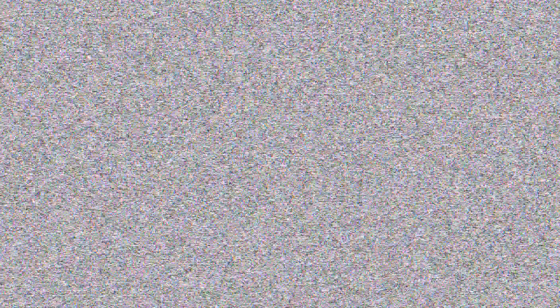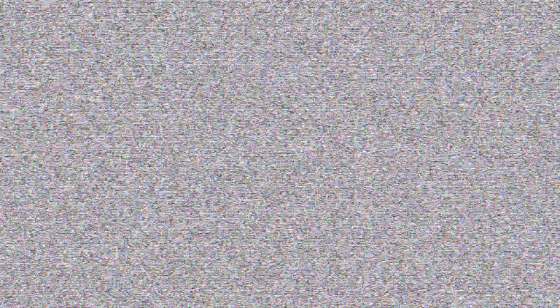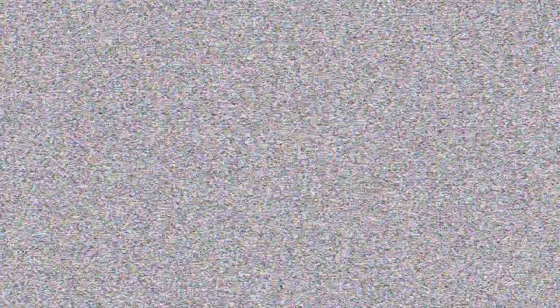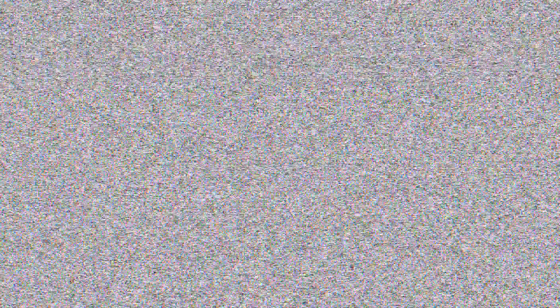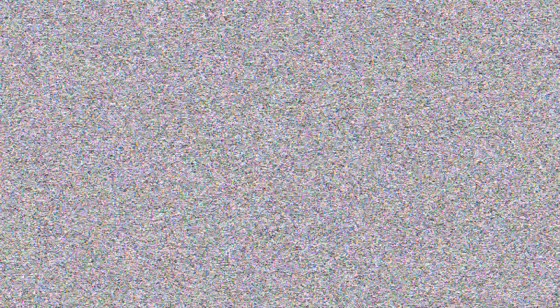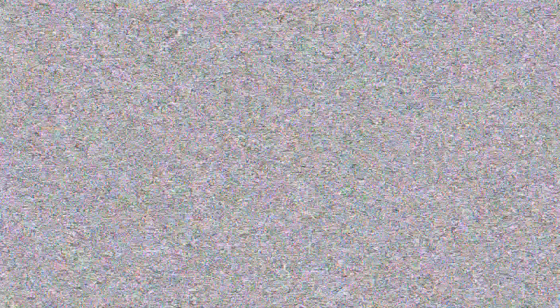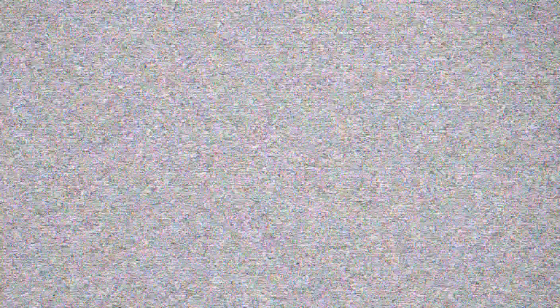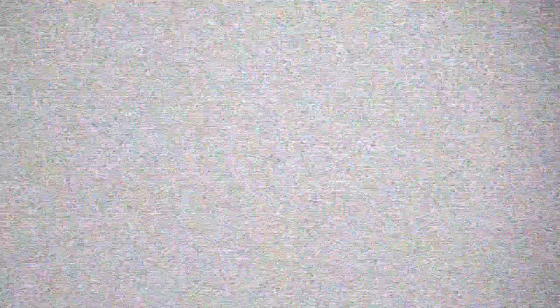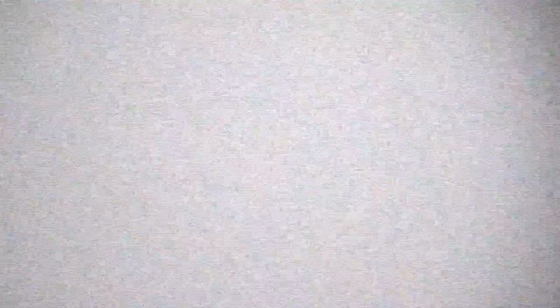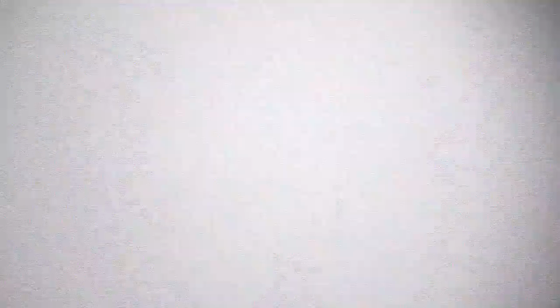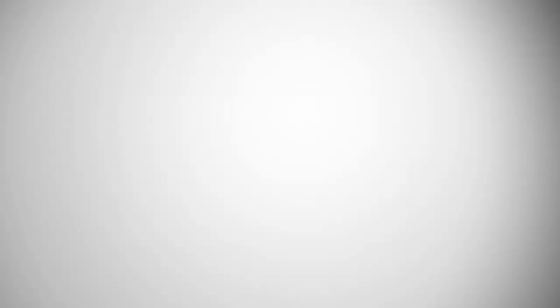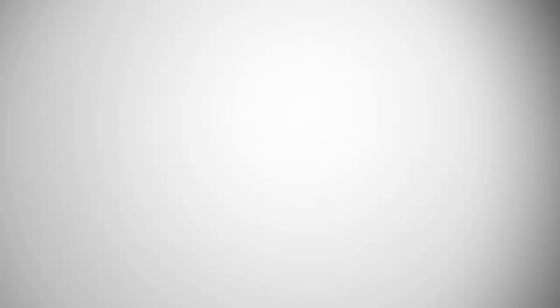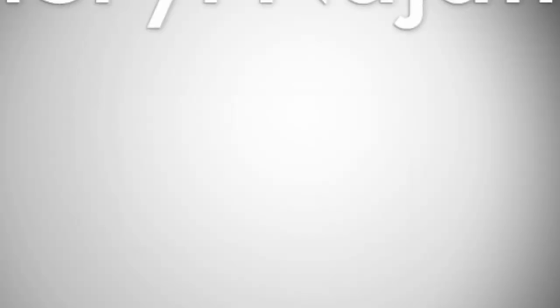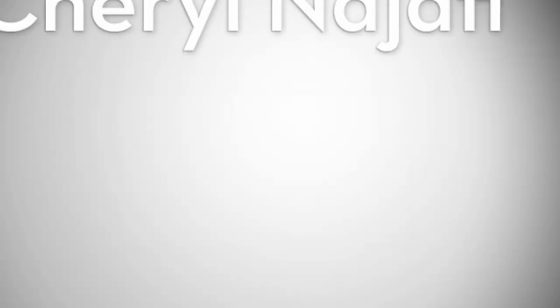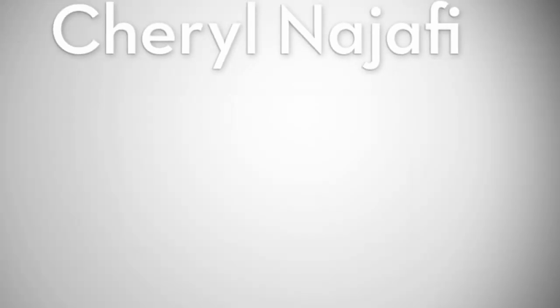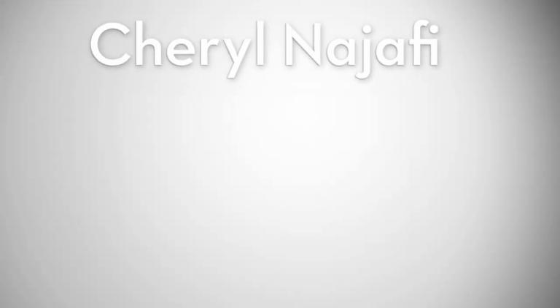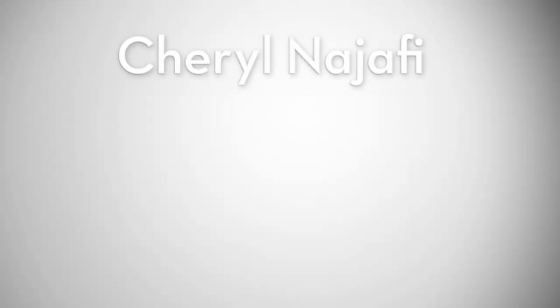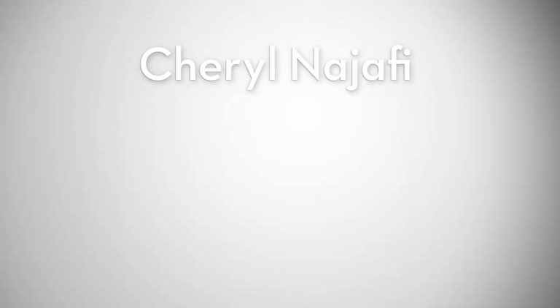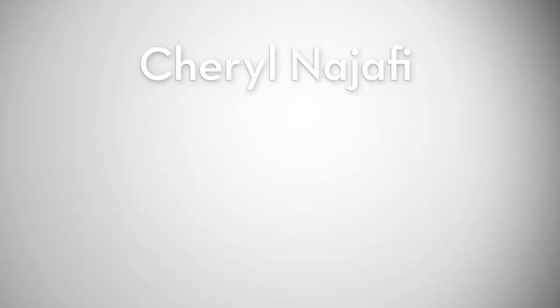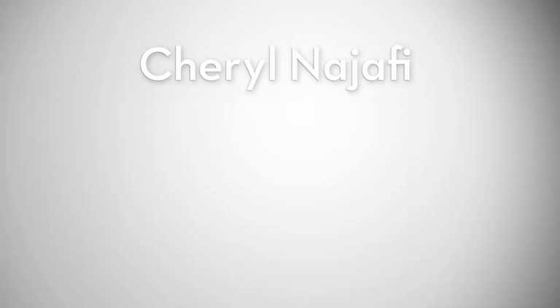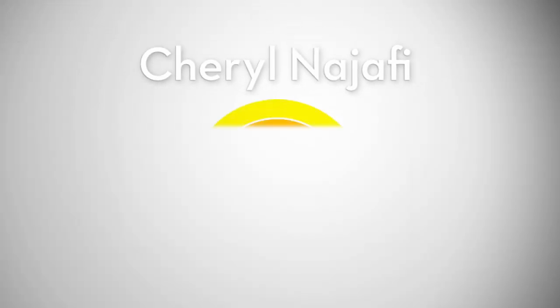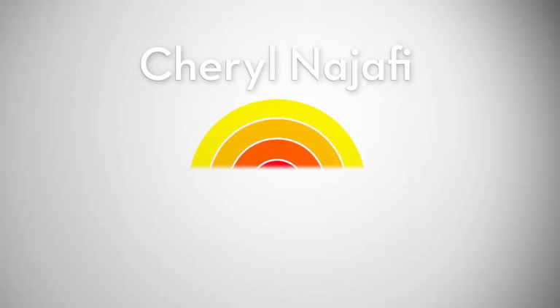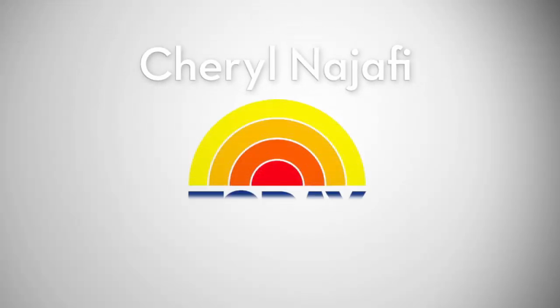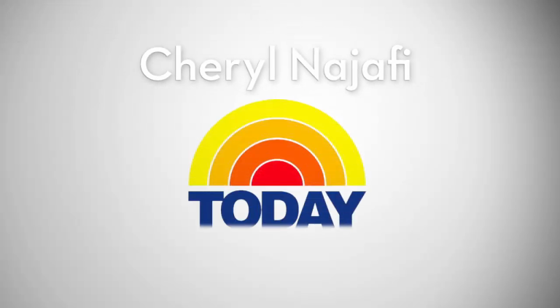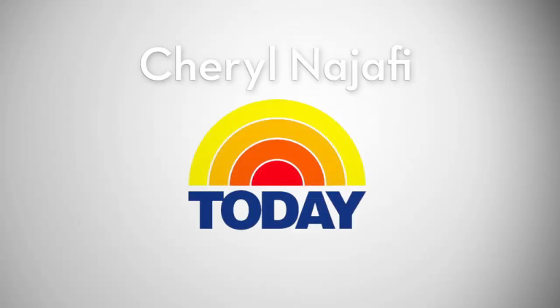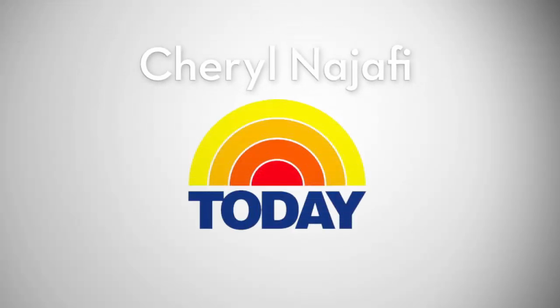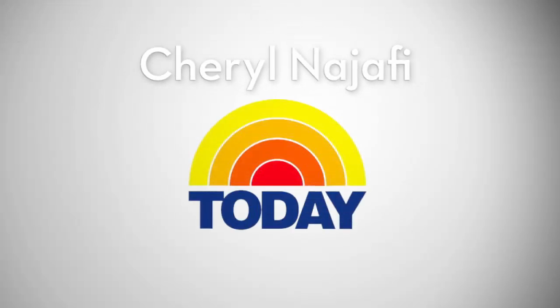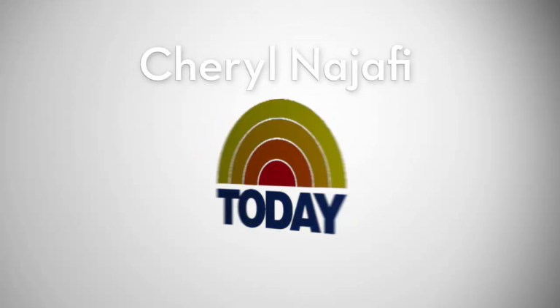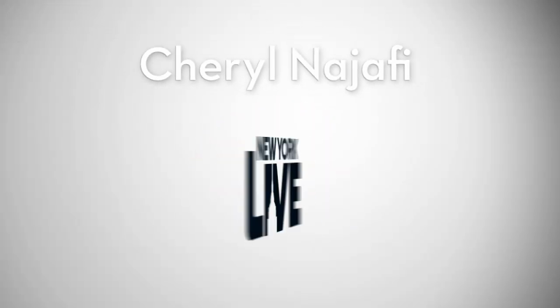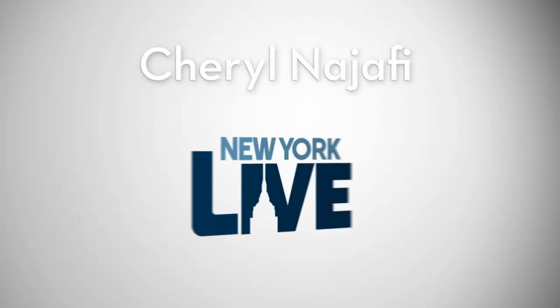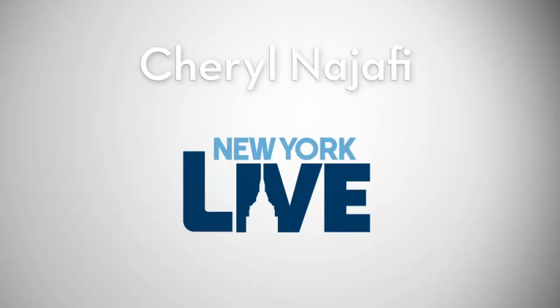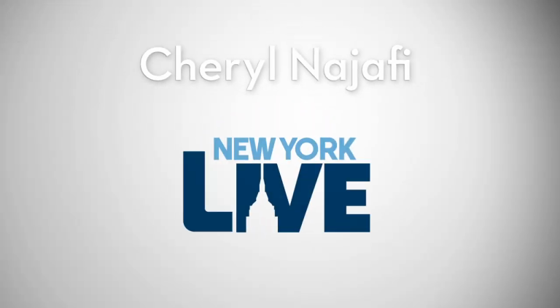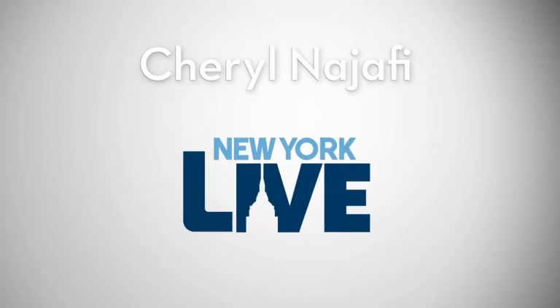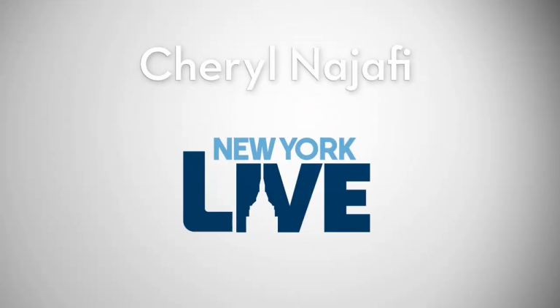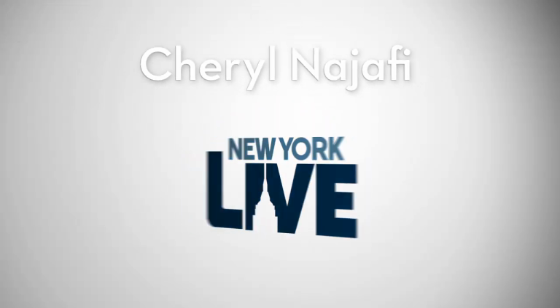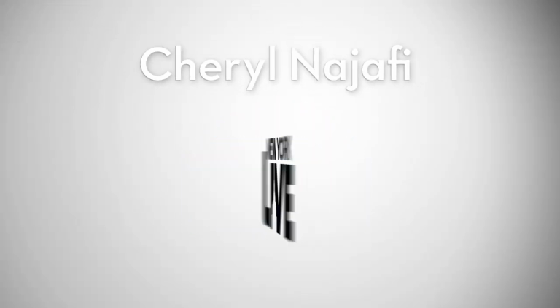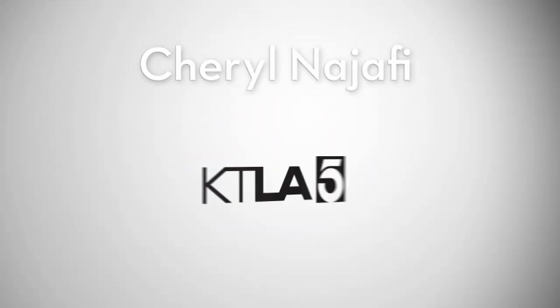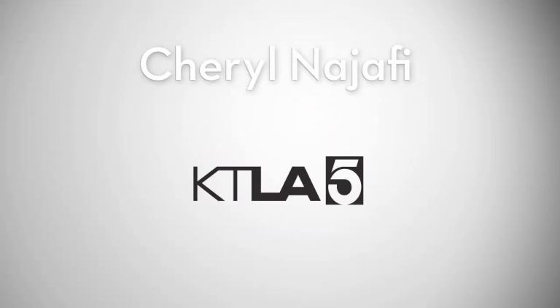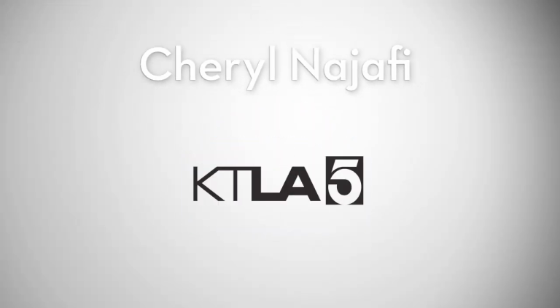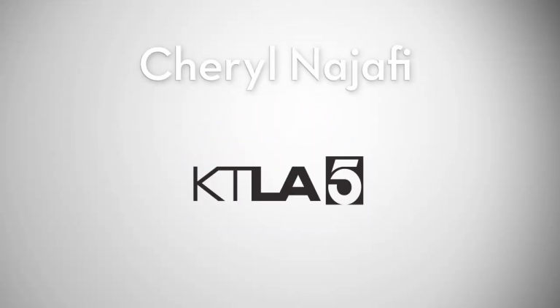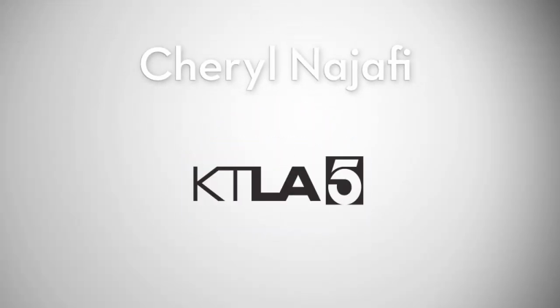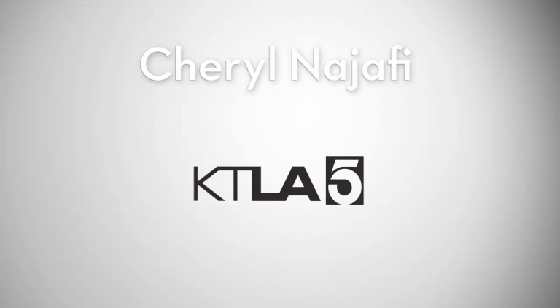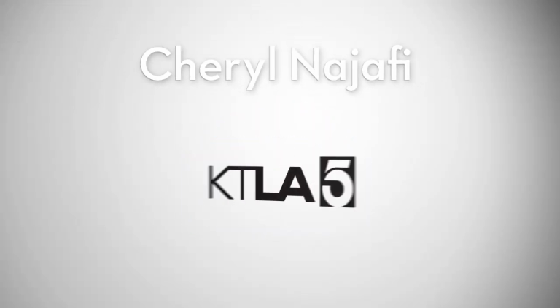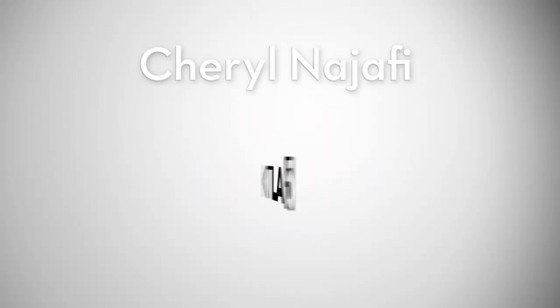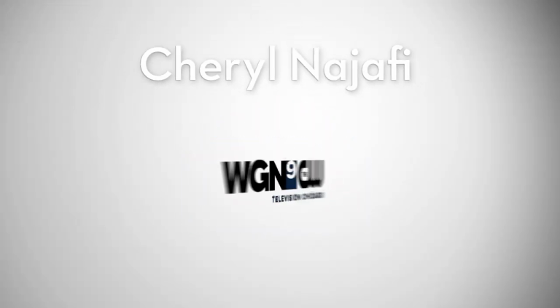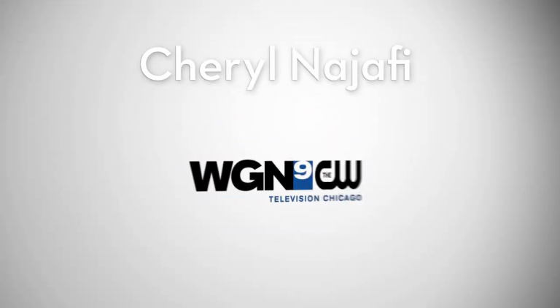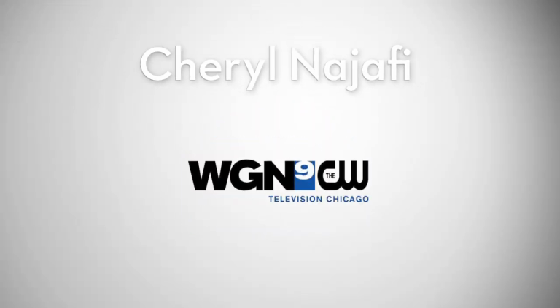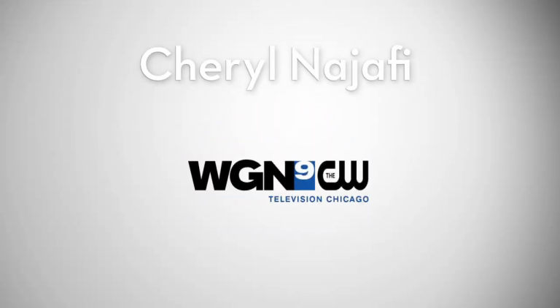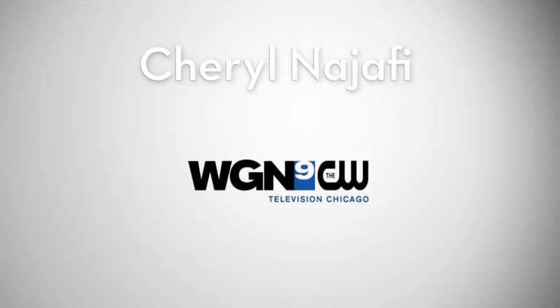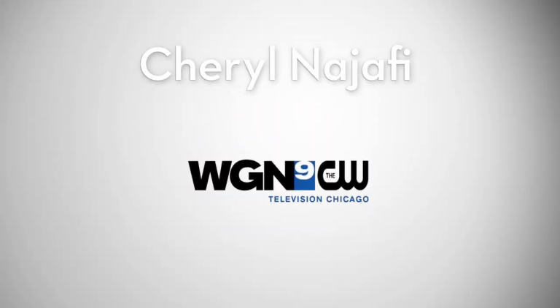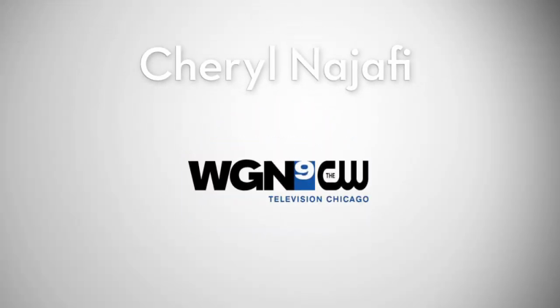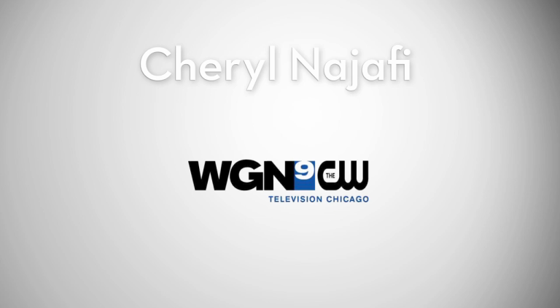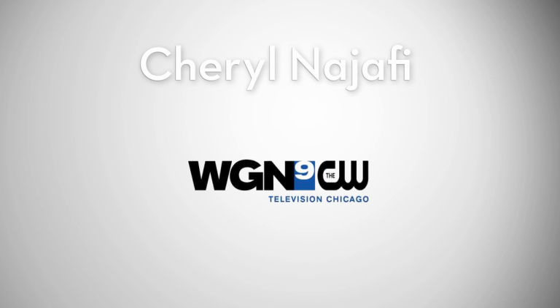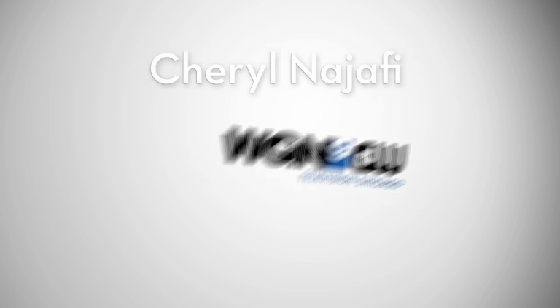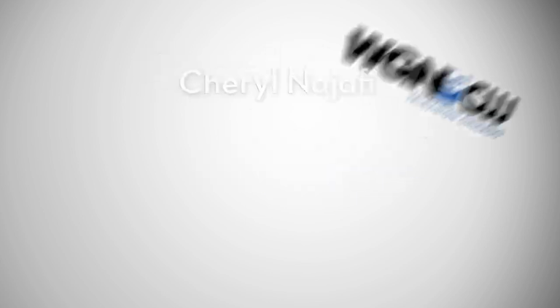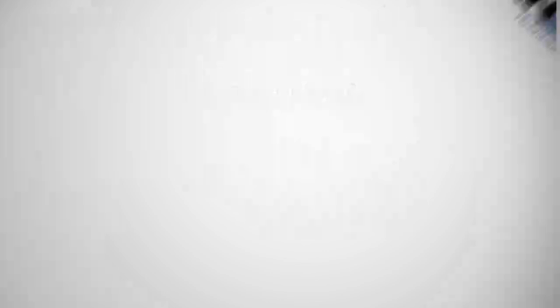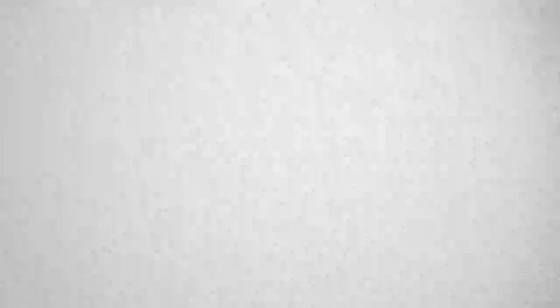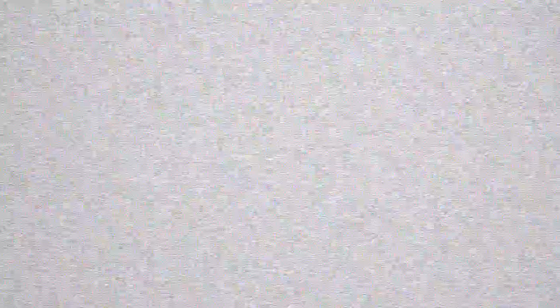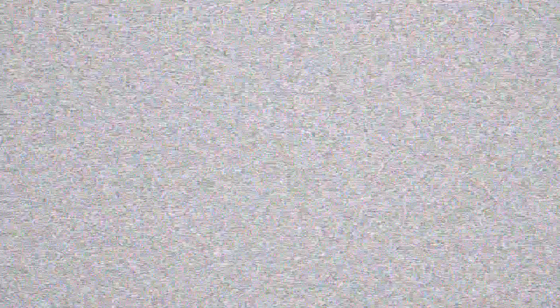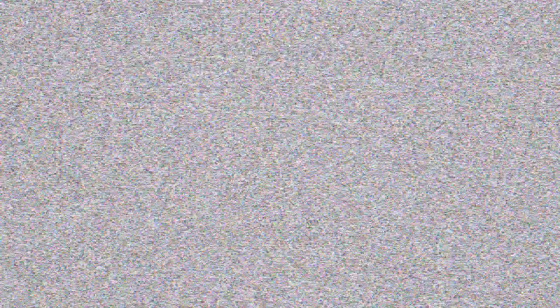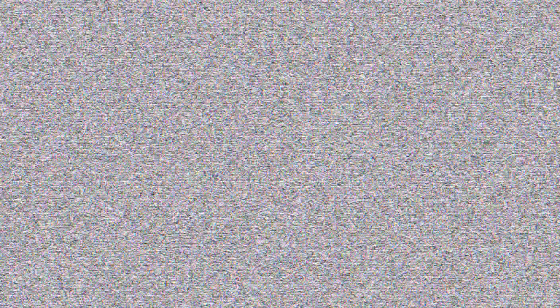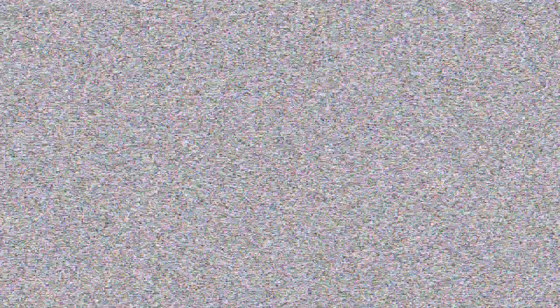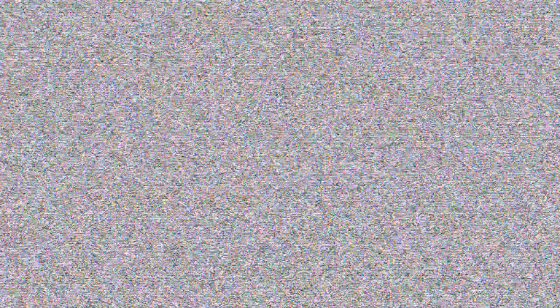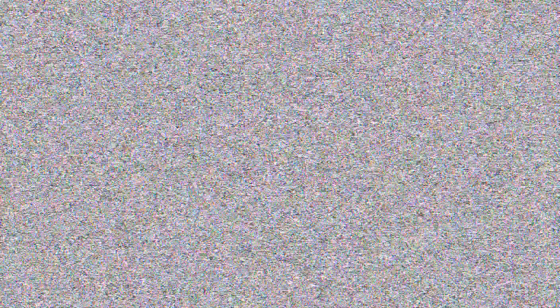This is Cheryl Najafi, who is the author of the New York Times bestseller. Entertaining expert Cheryl Najafi. Cheryl, good morning. Good morning.